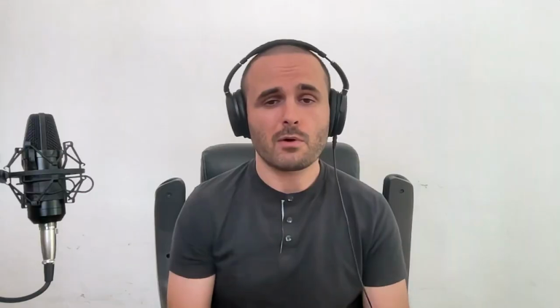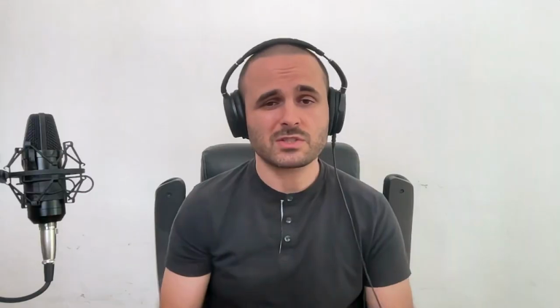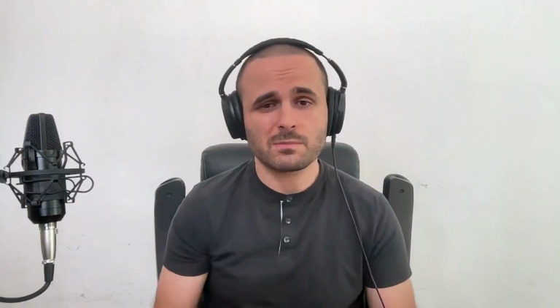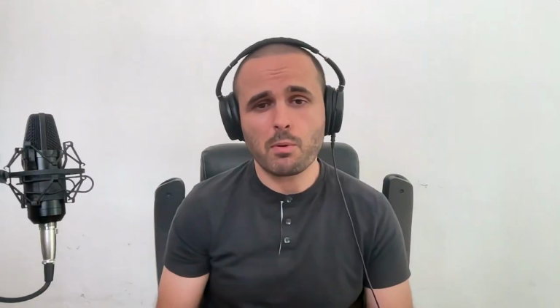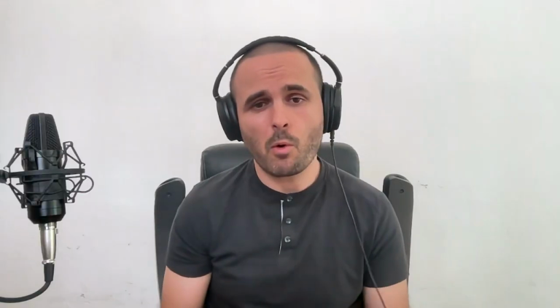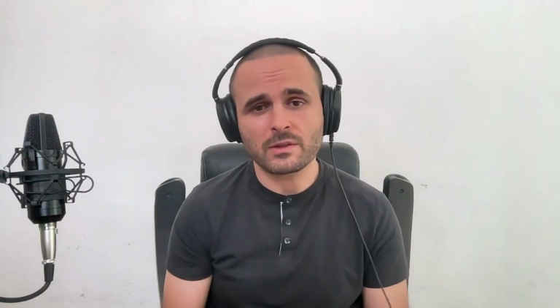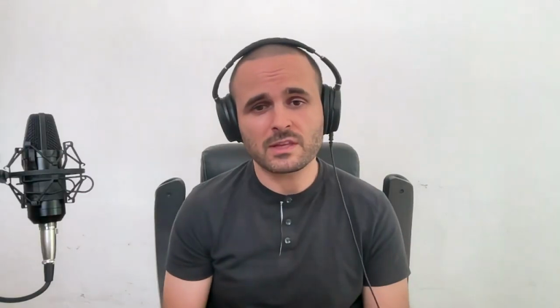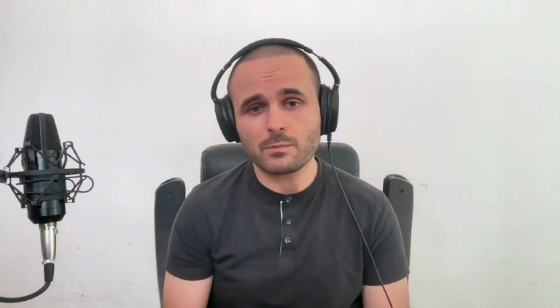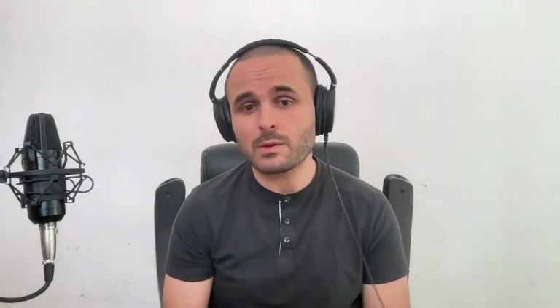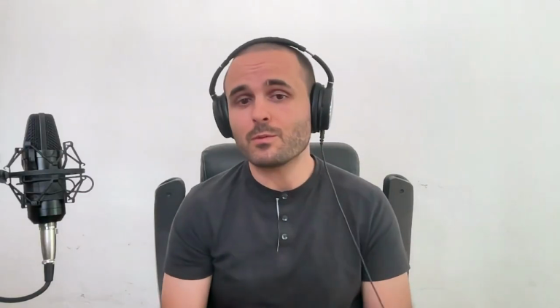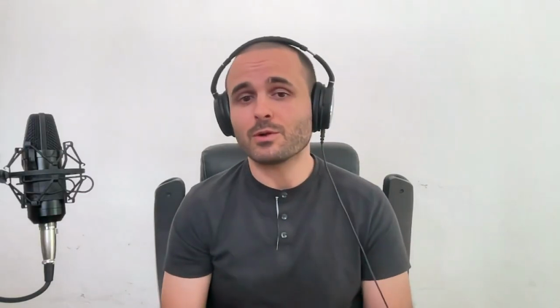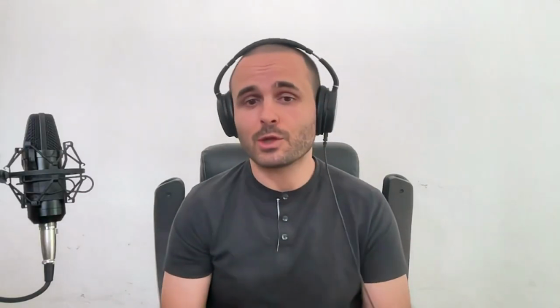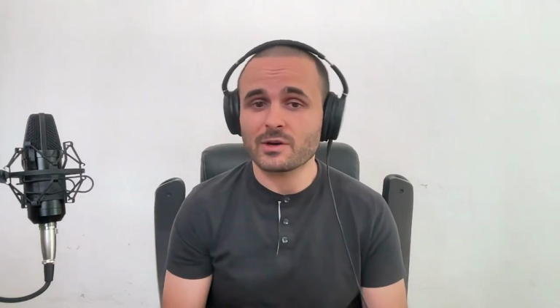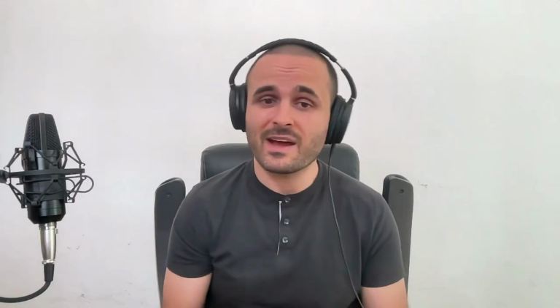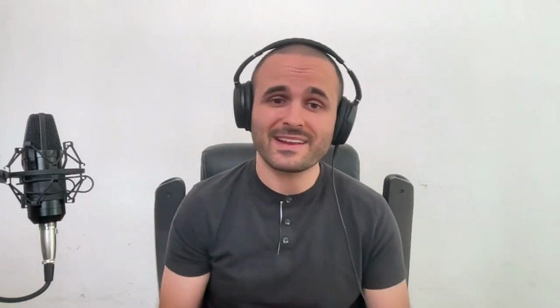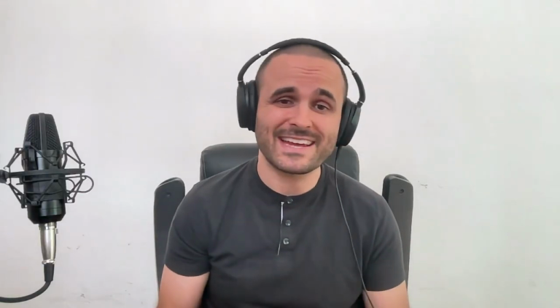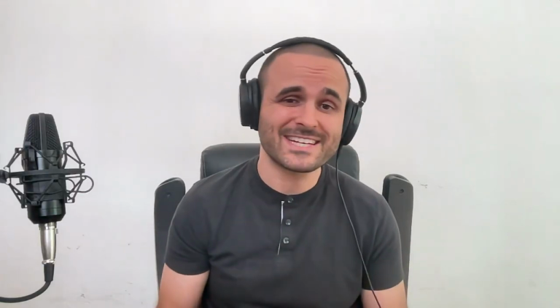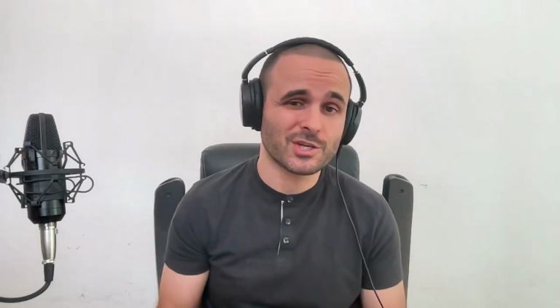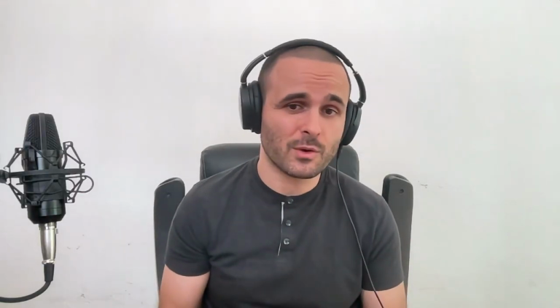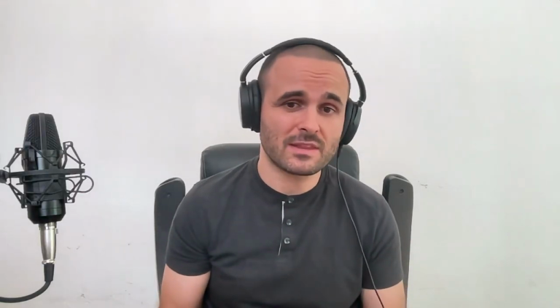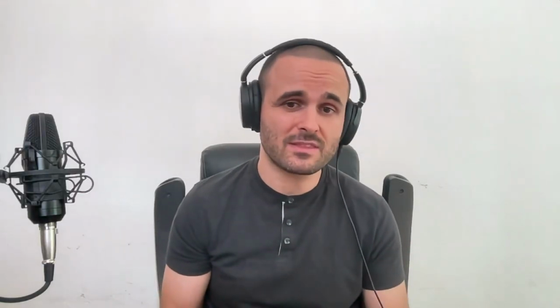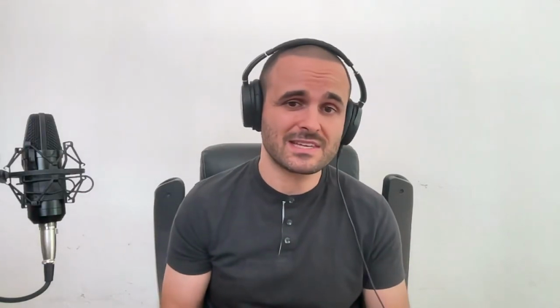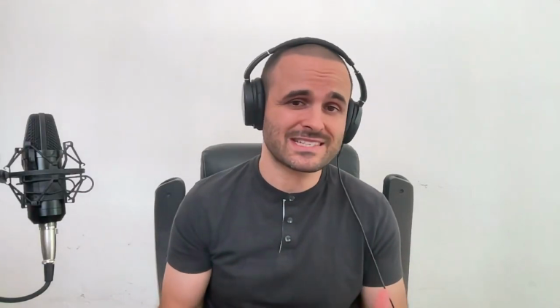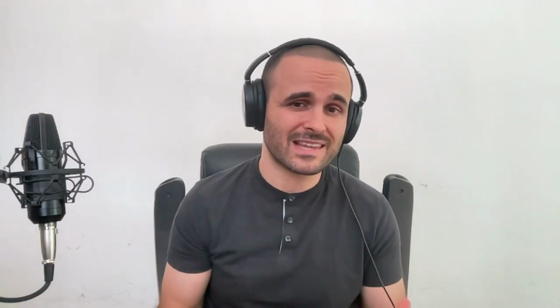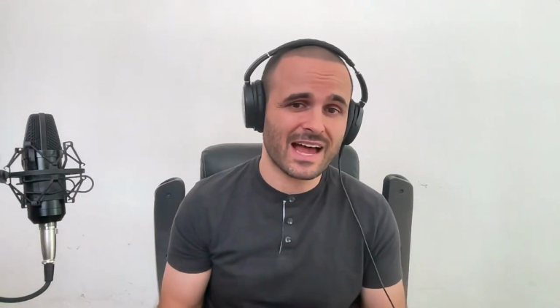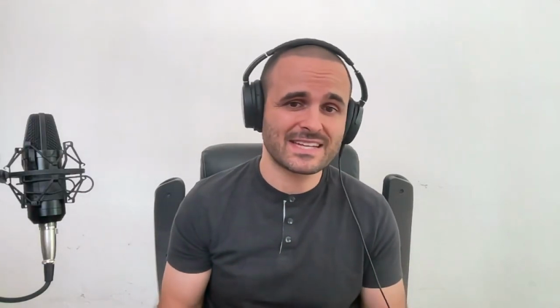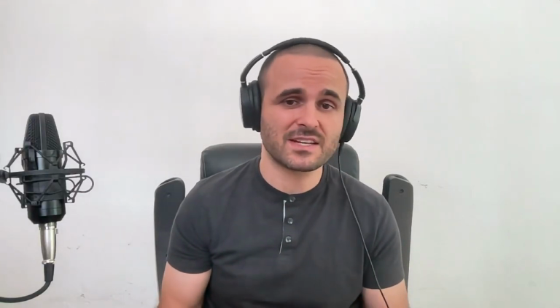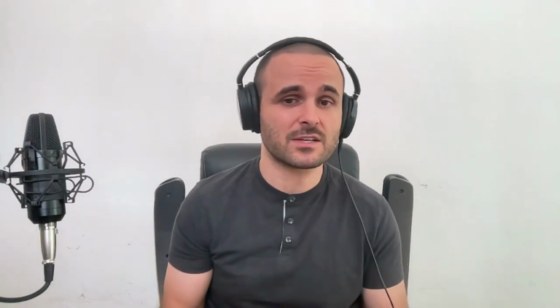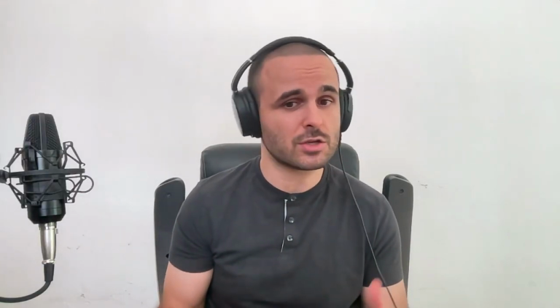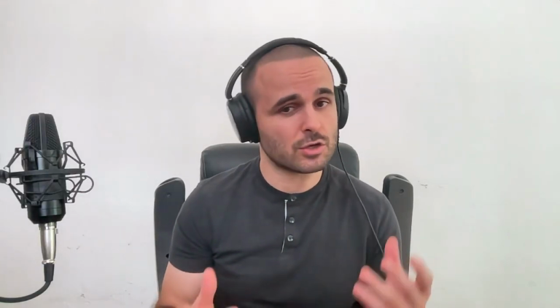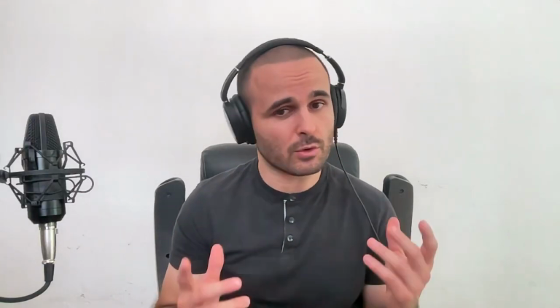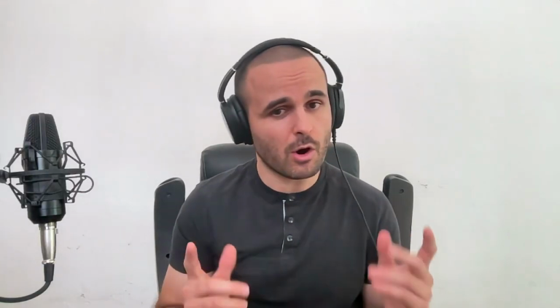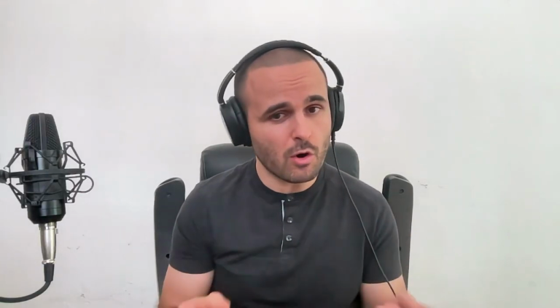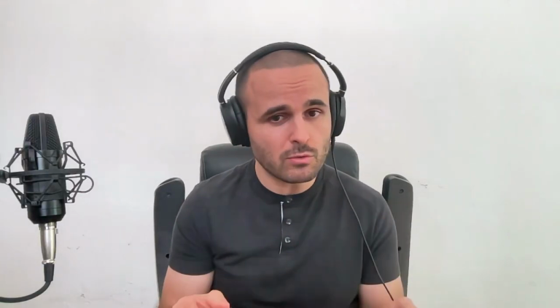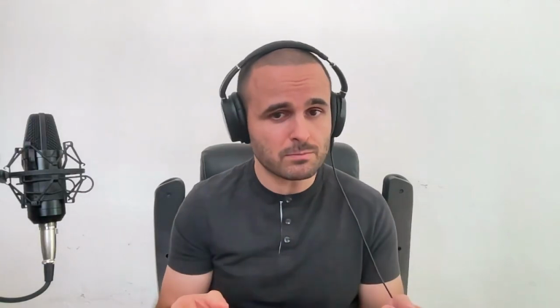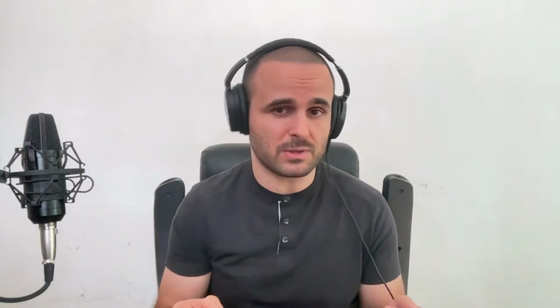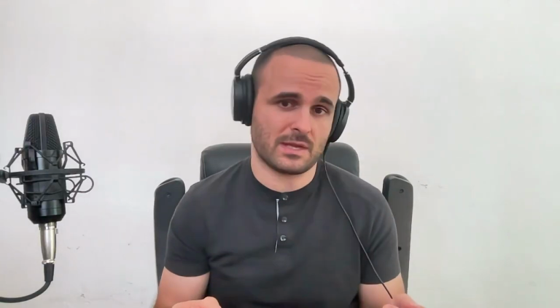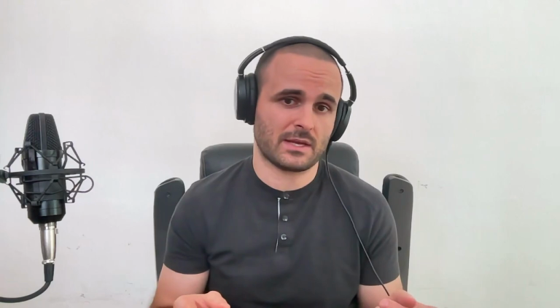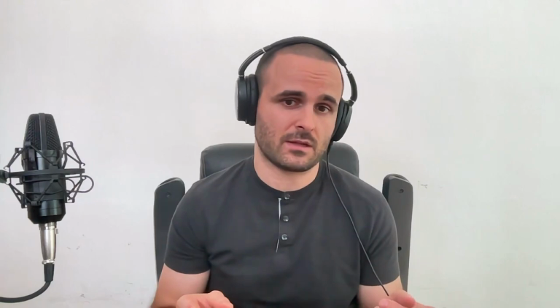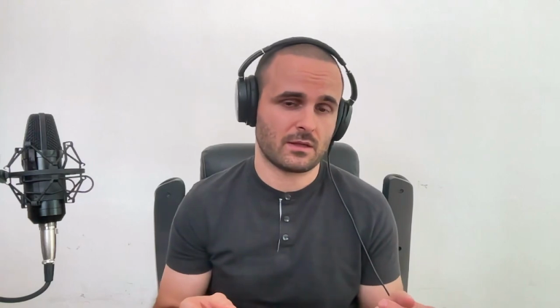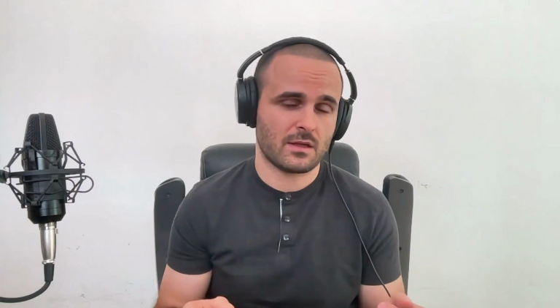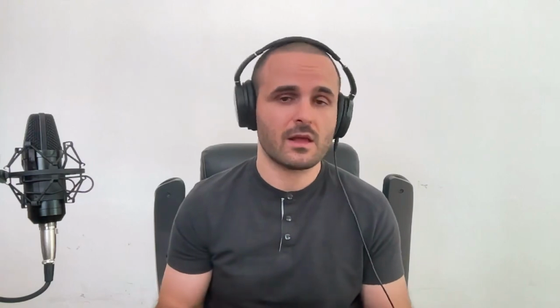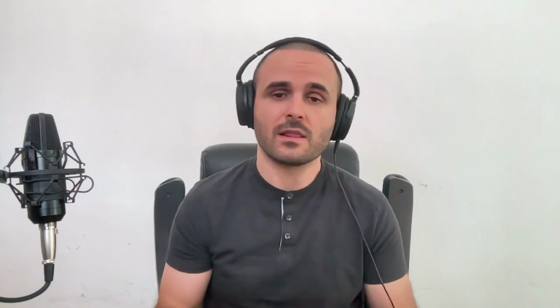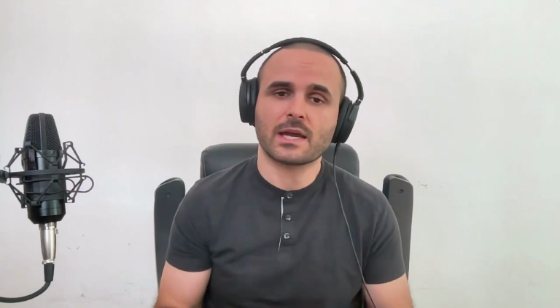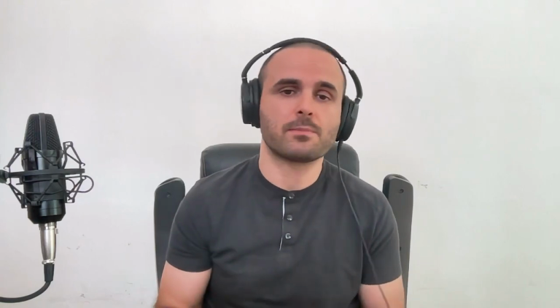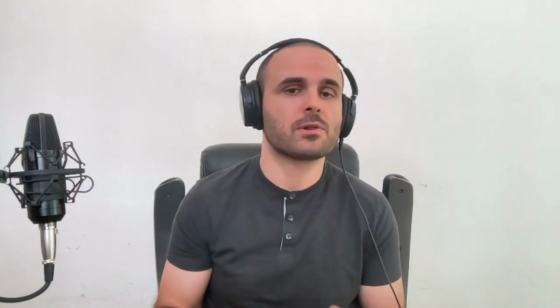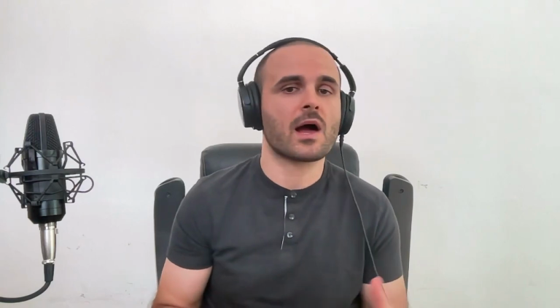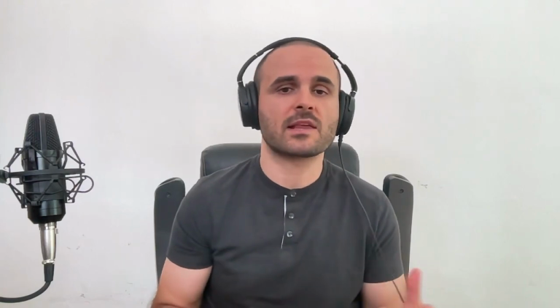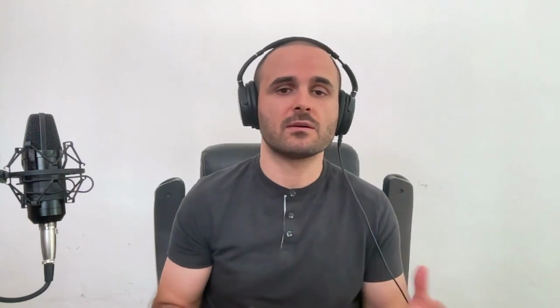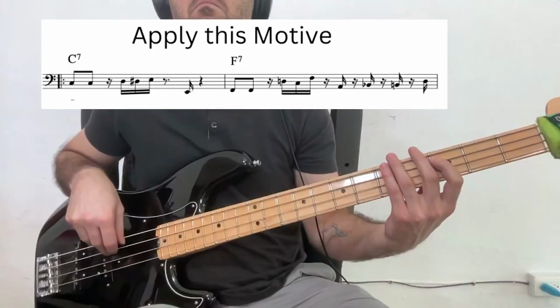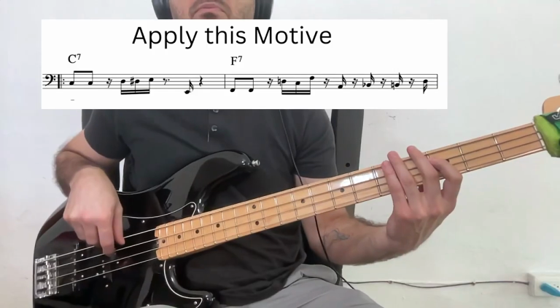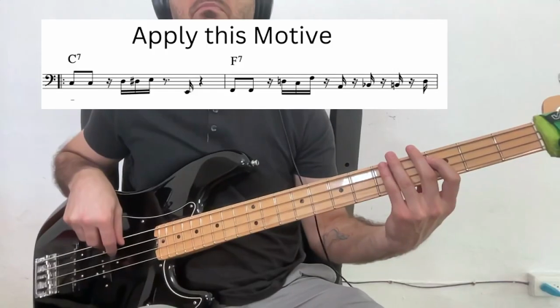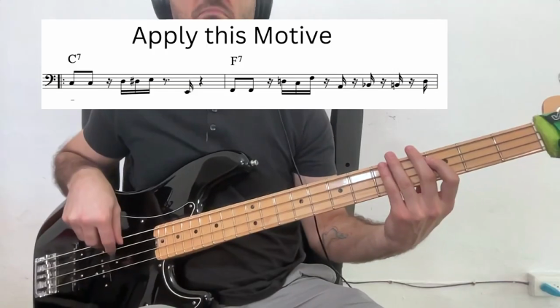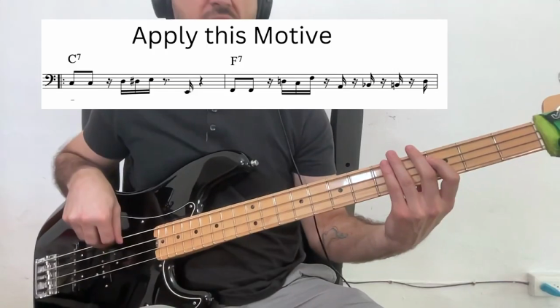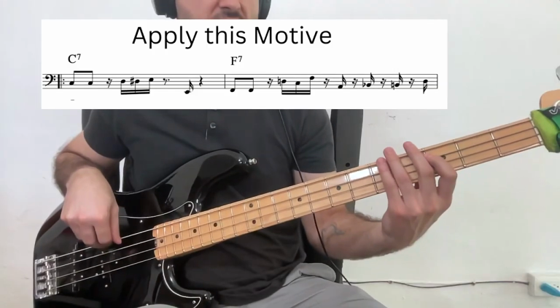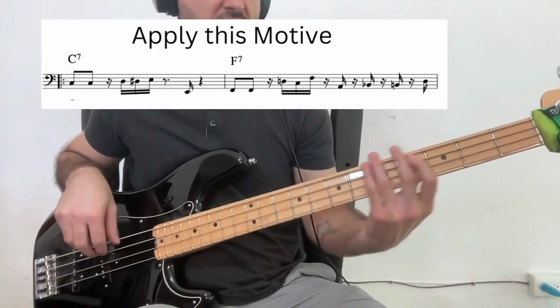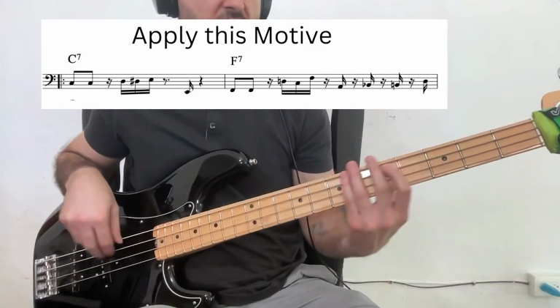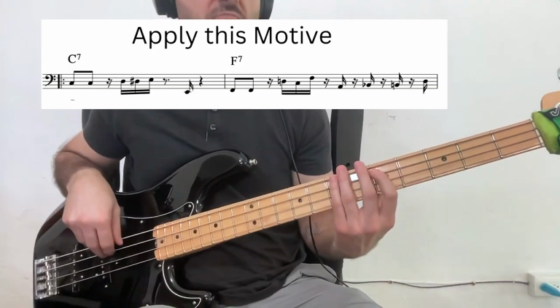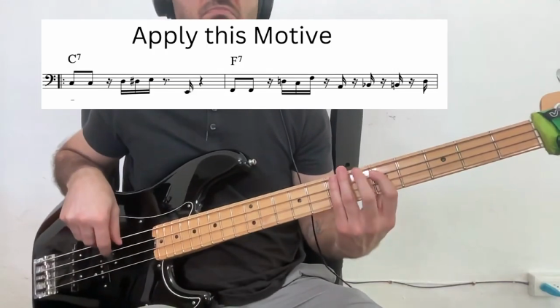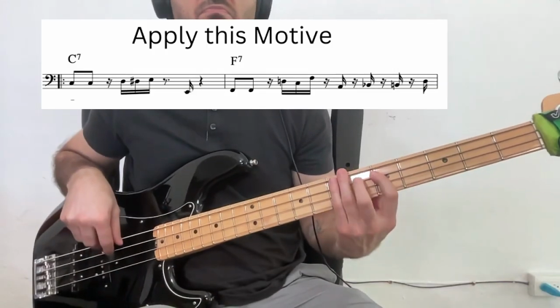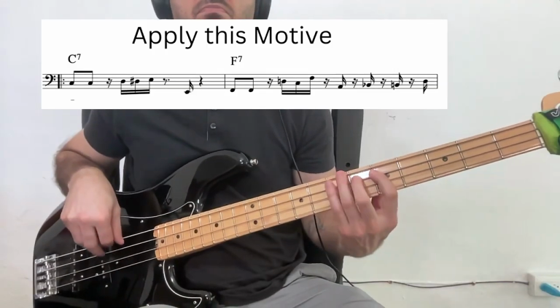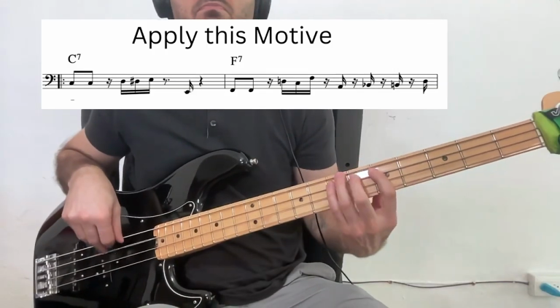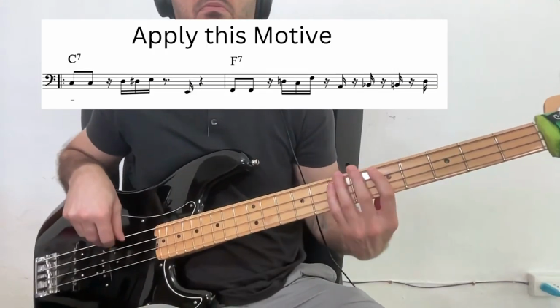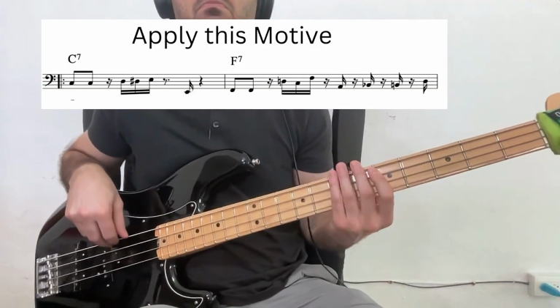Most importantly, we will learn how to integrate these lines into your own playing, like applying the motive over a funky blues.